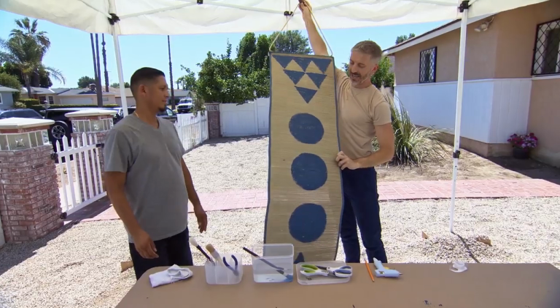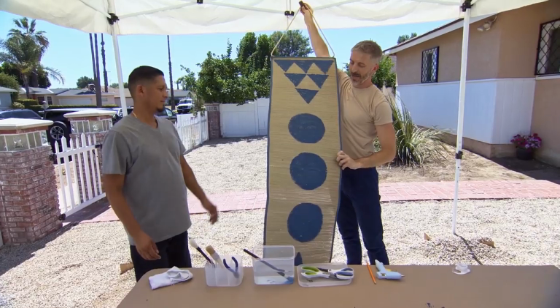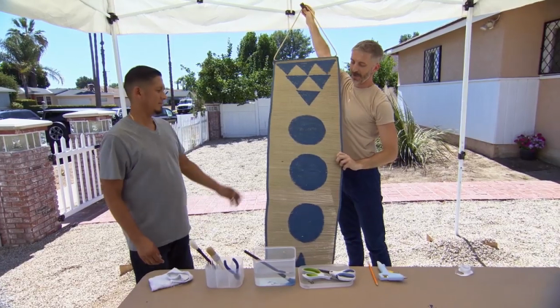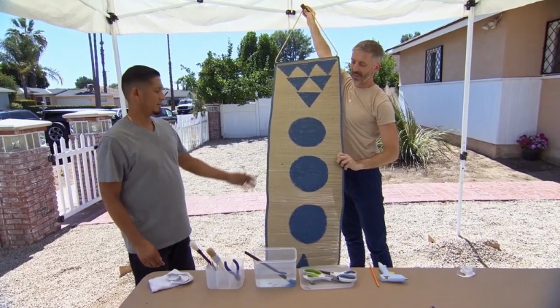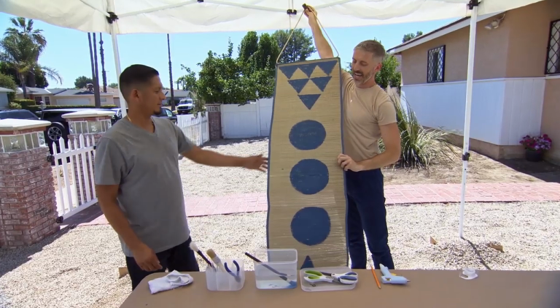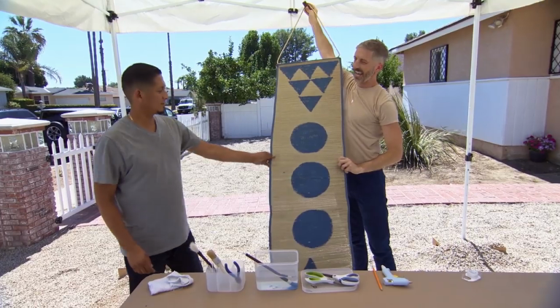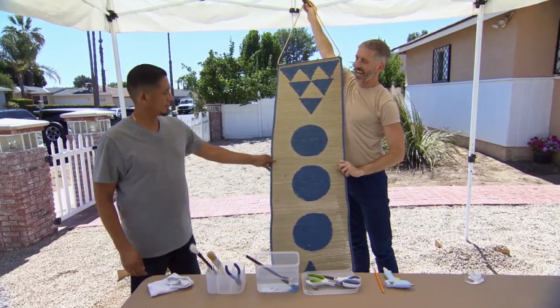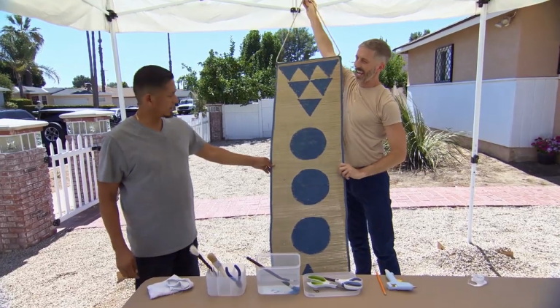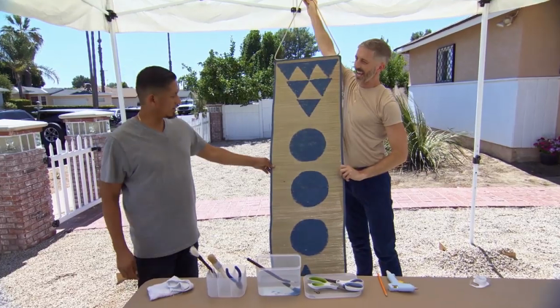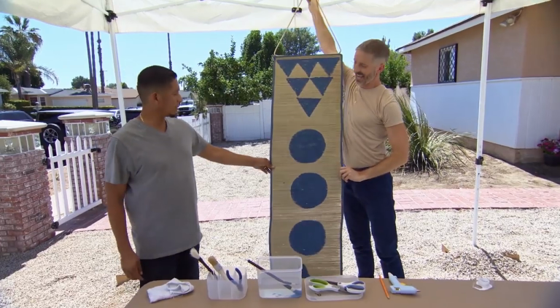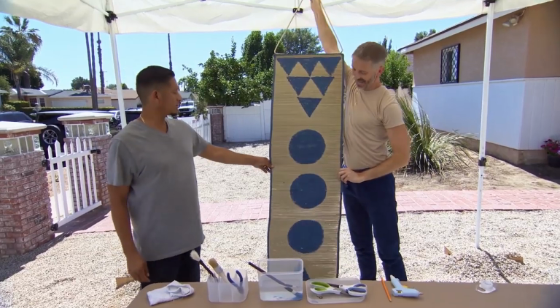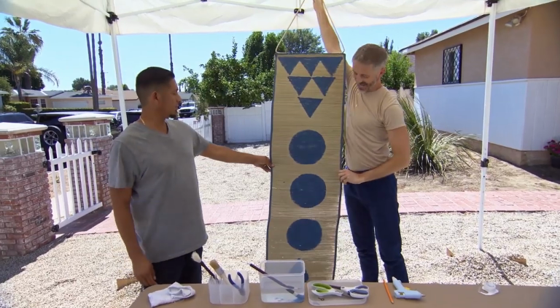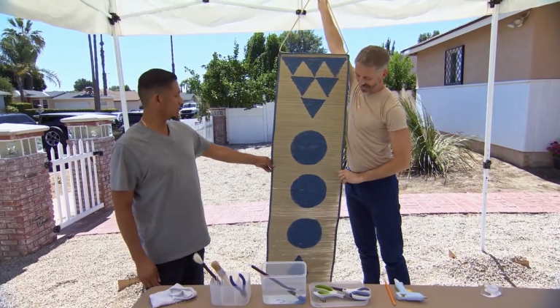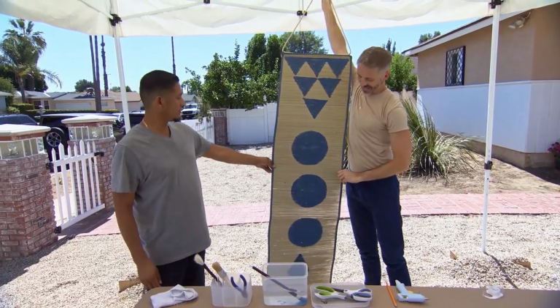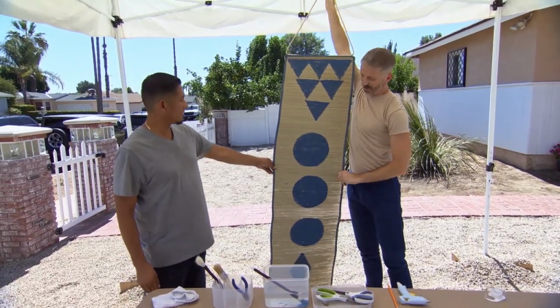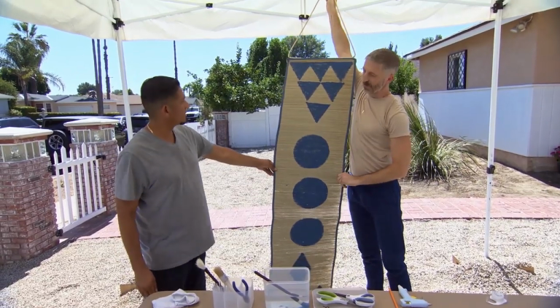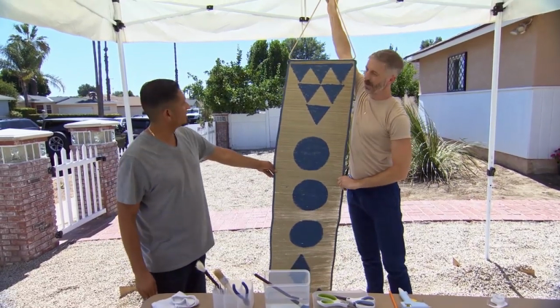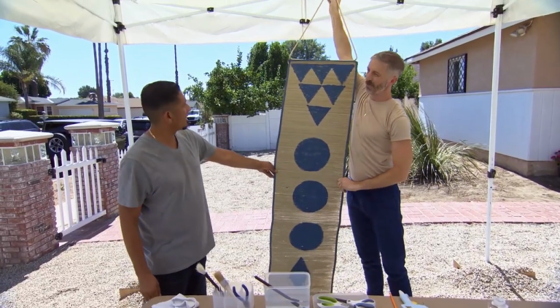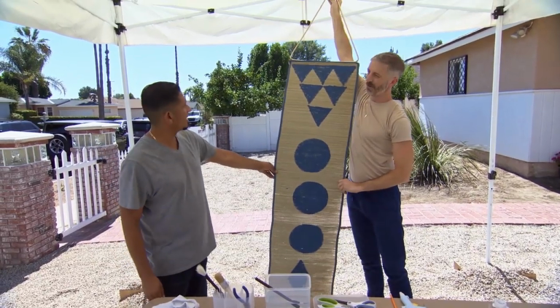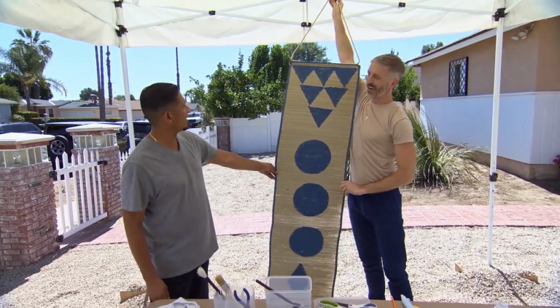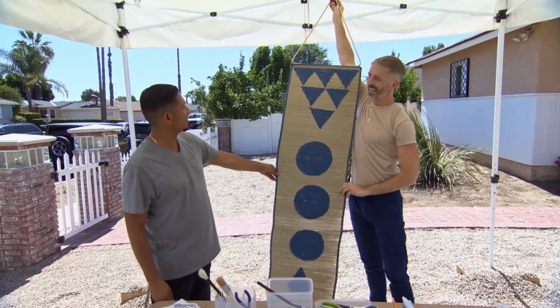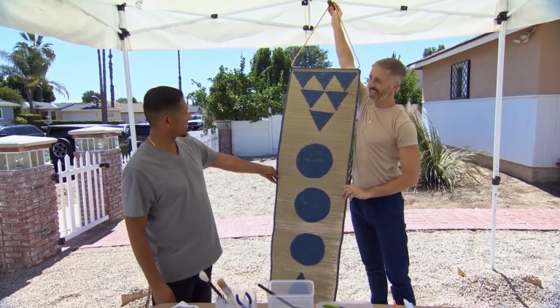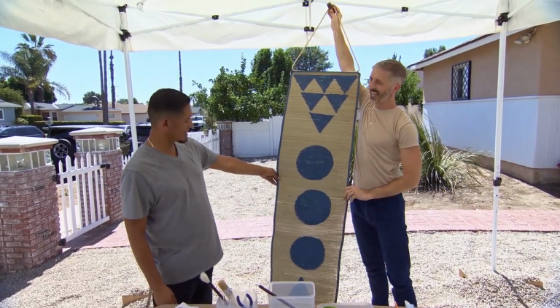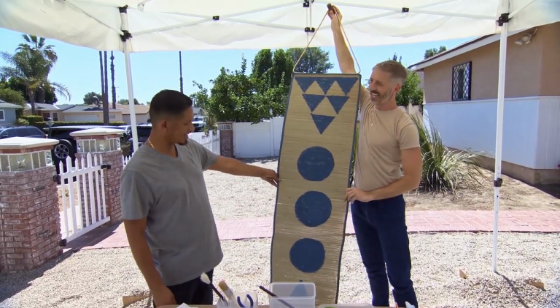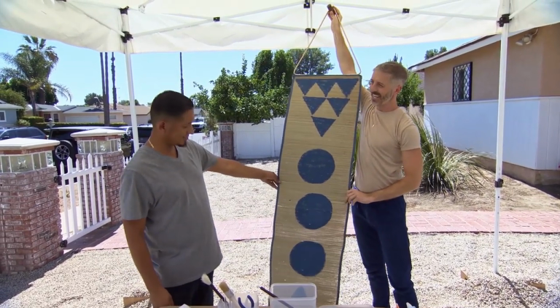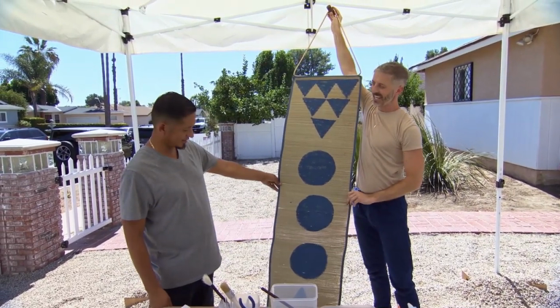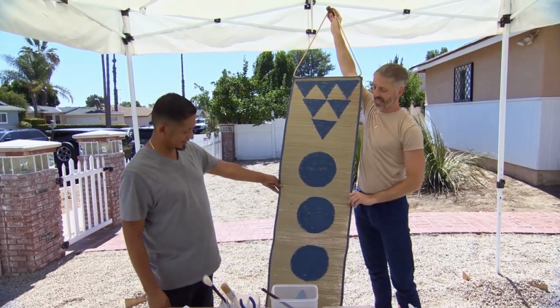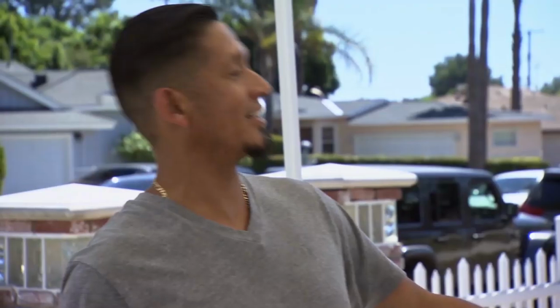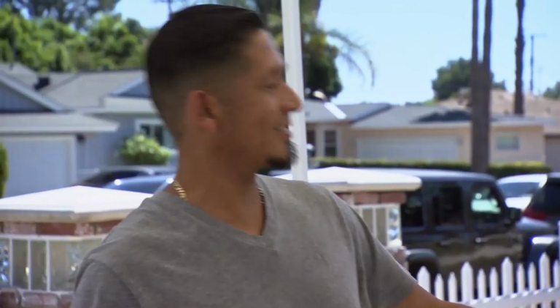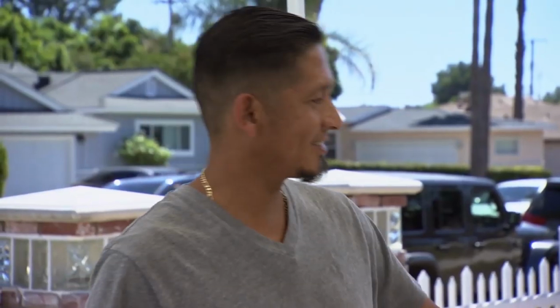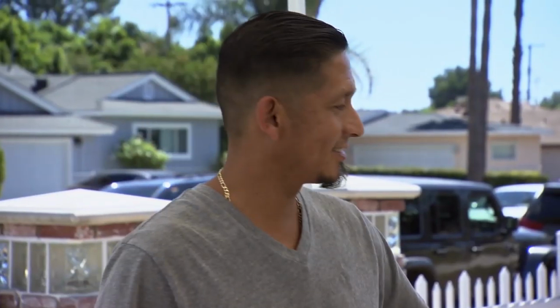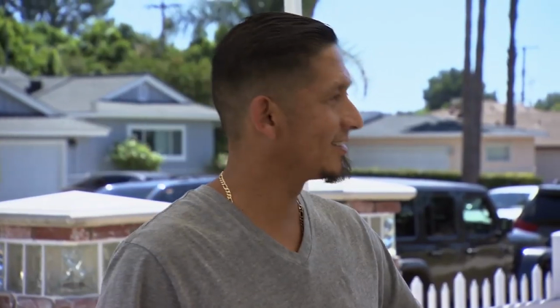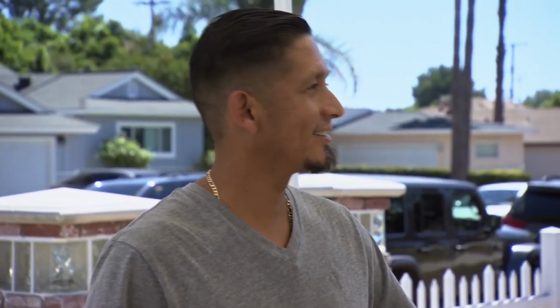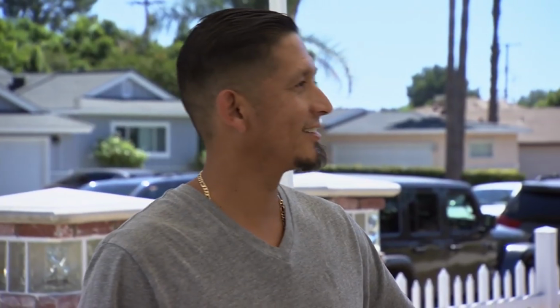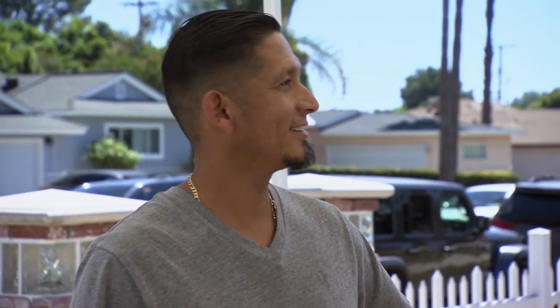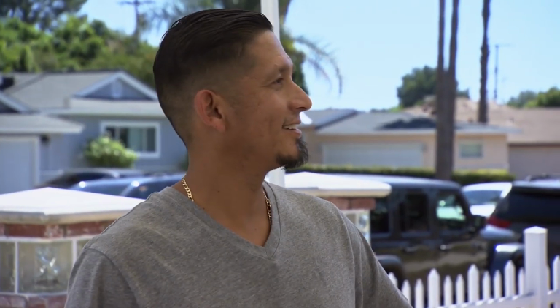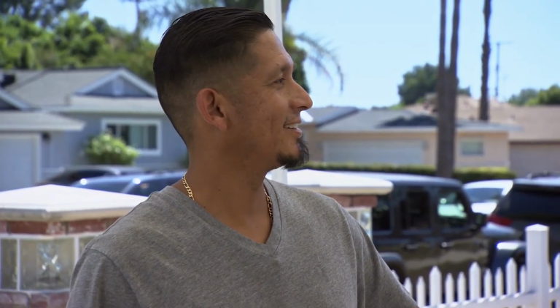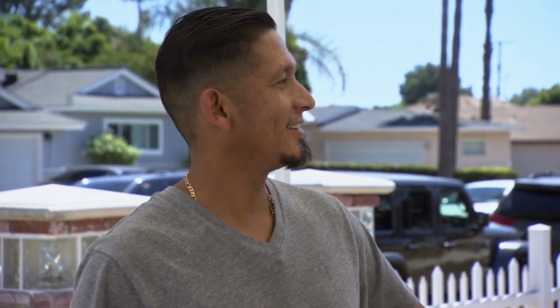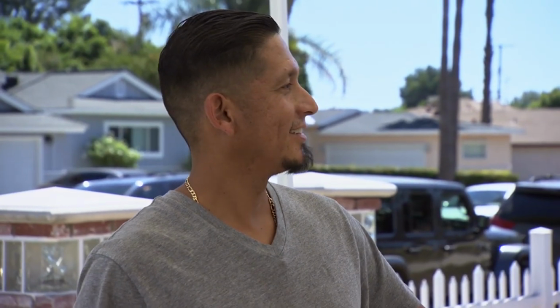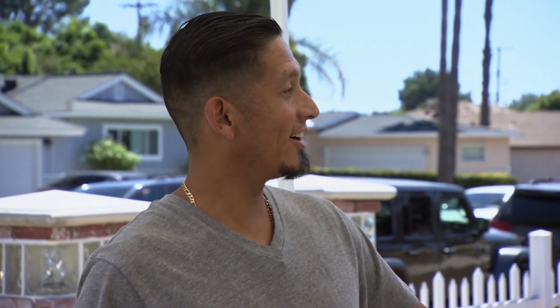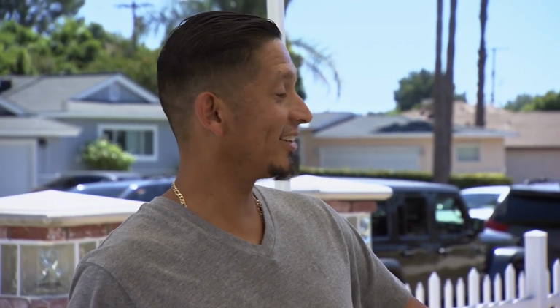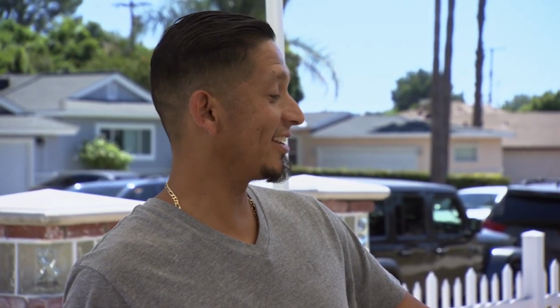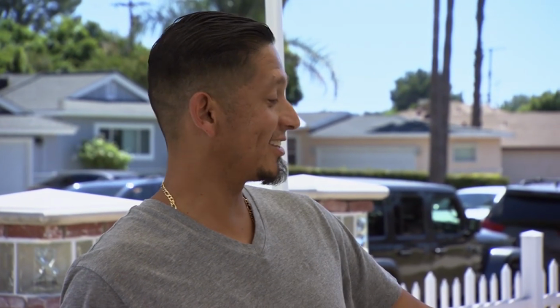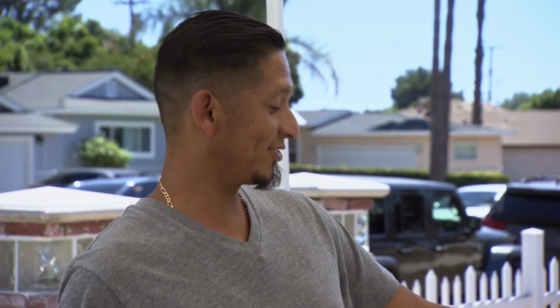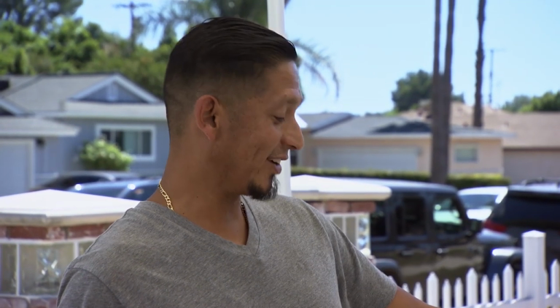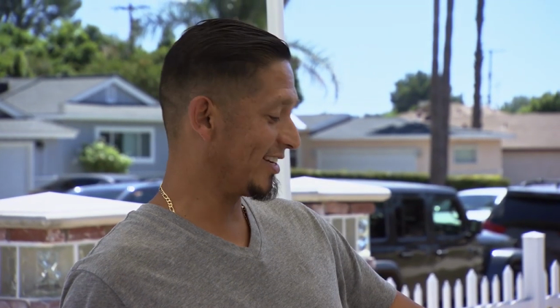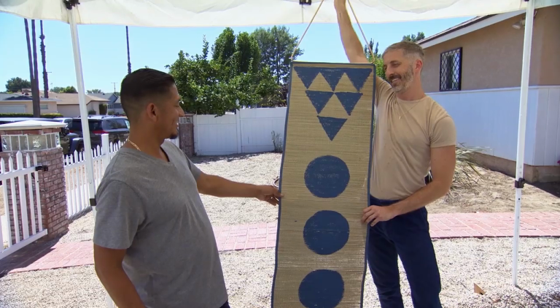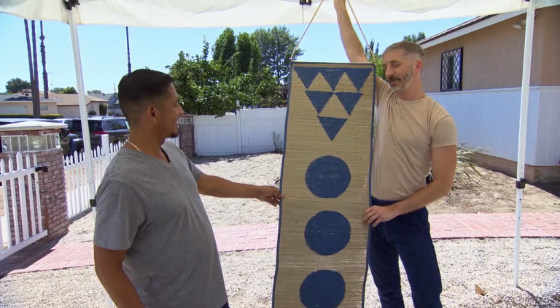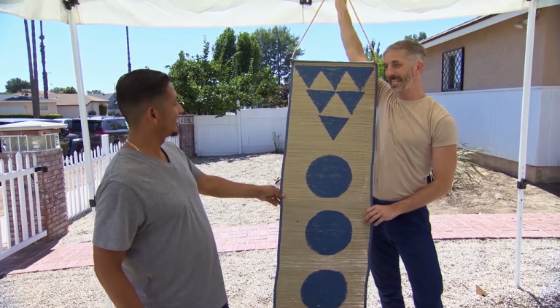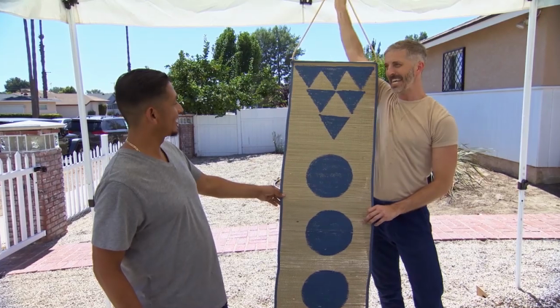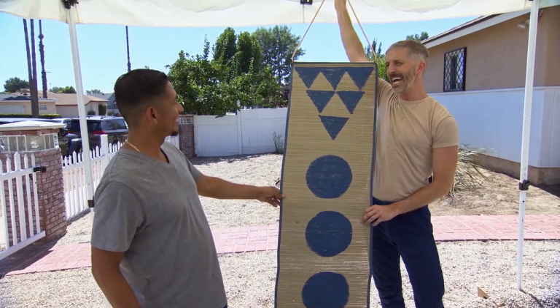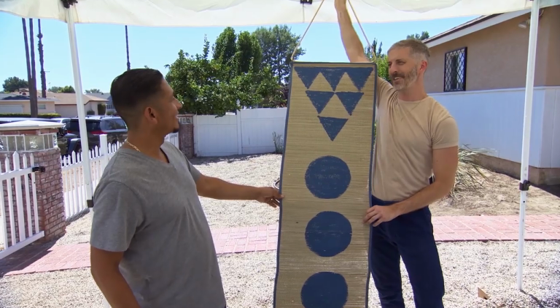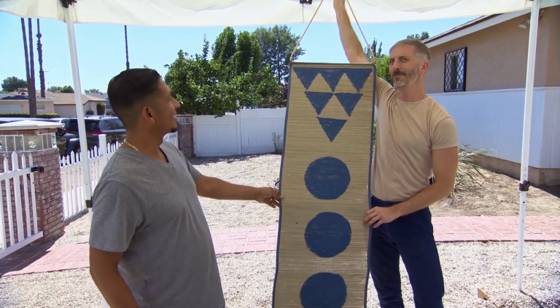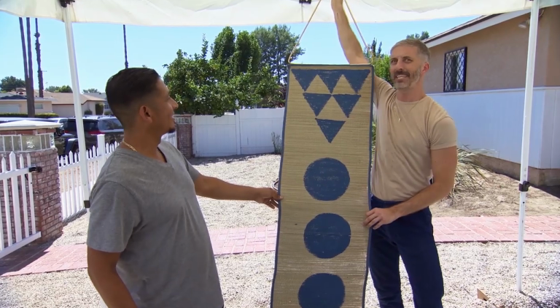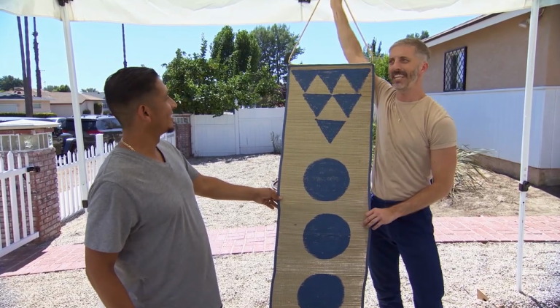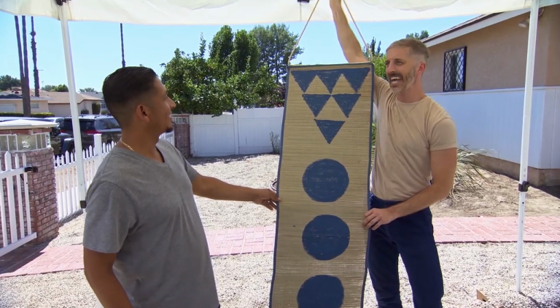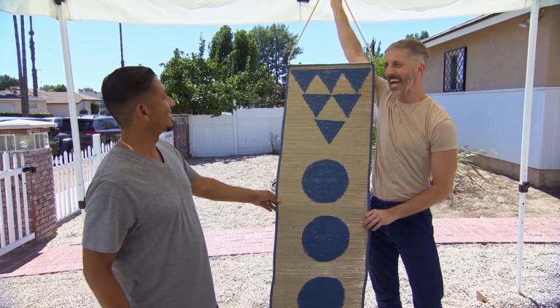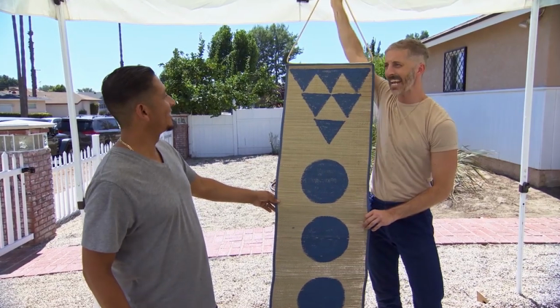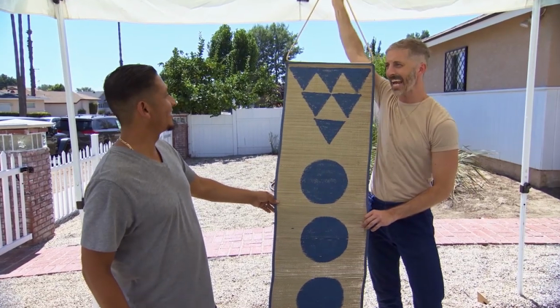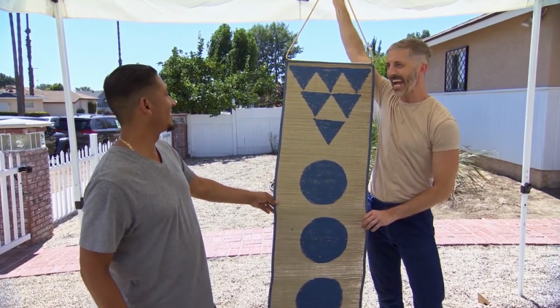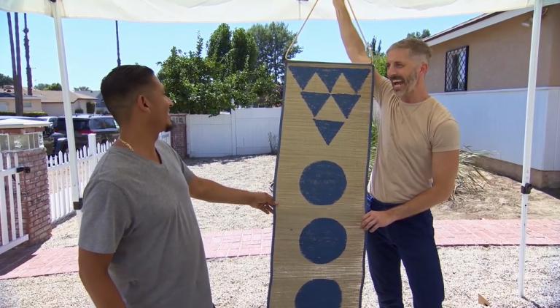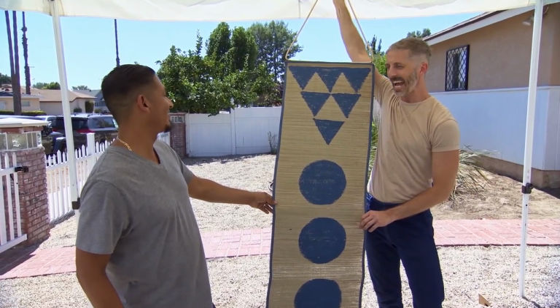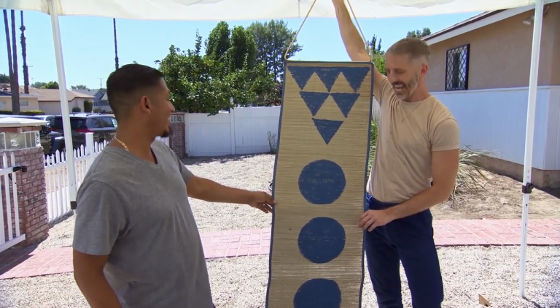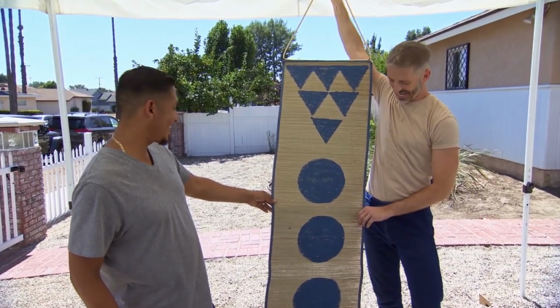How about that? Oh, it looks beautiful. Right? I love it. What do you think the kids are going to say? I think it's fun — they're going to be like, Dad, you did that?